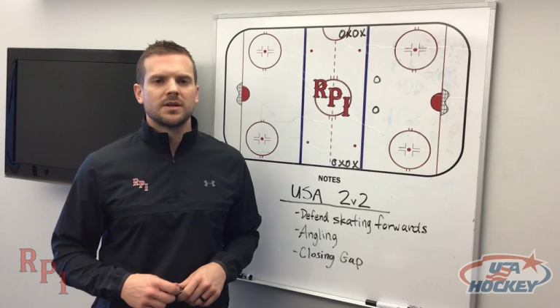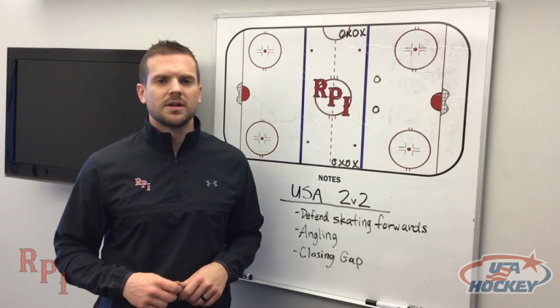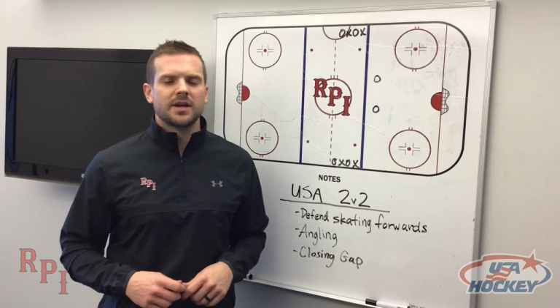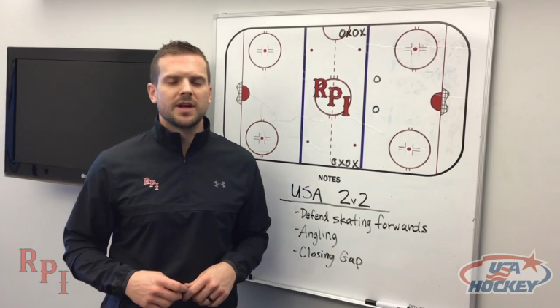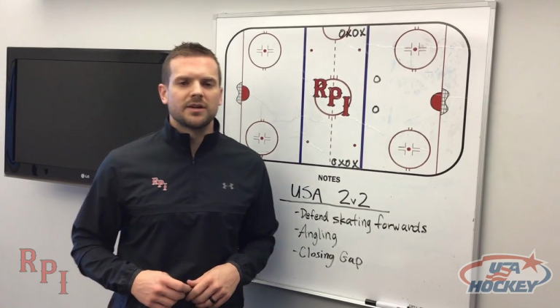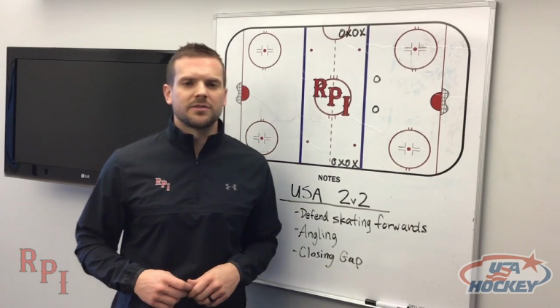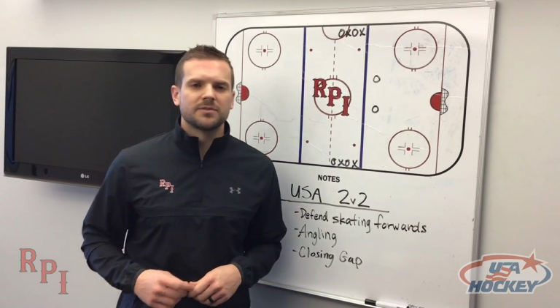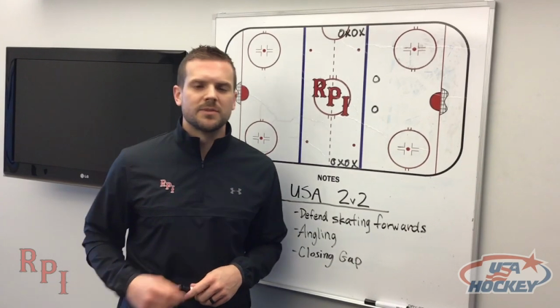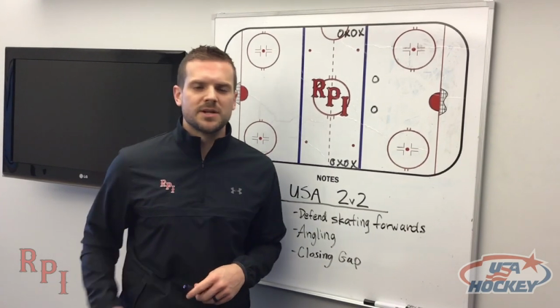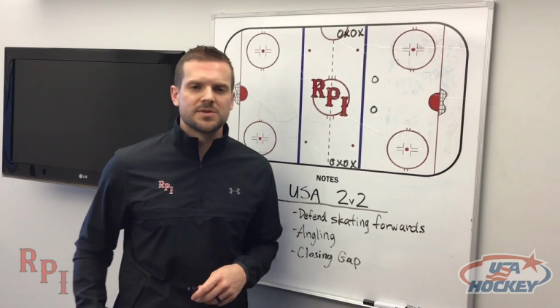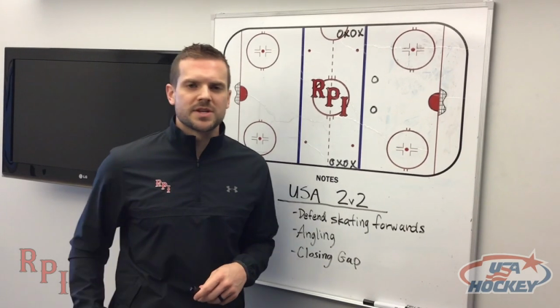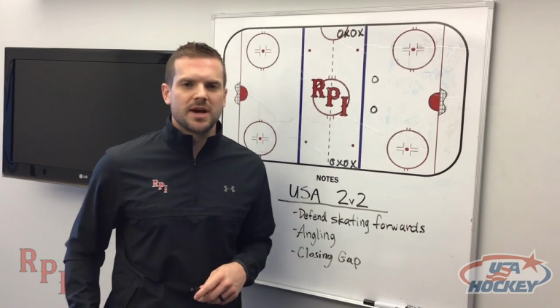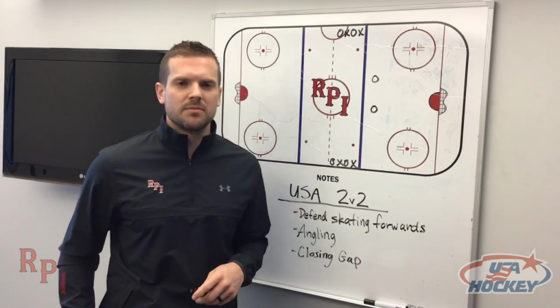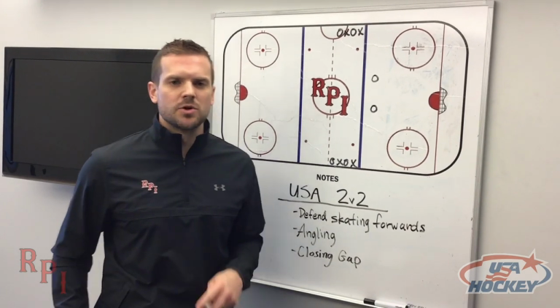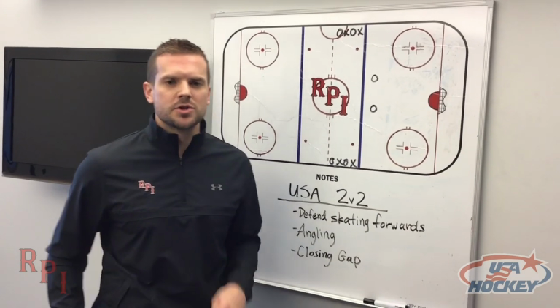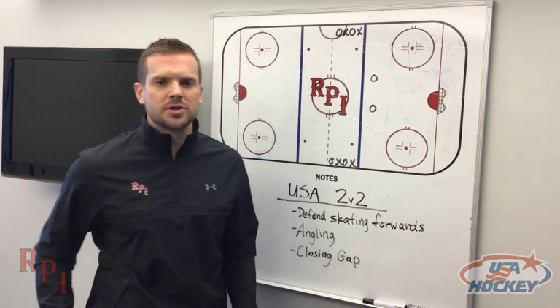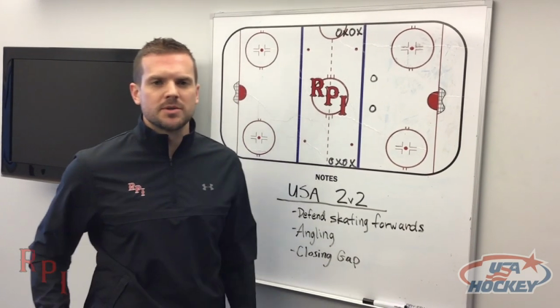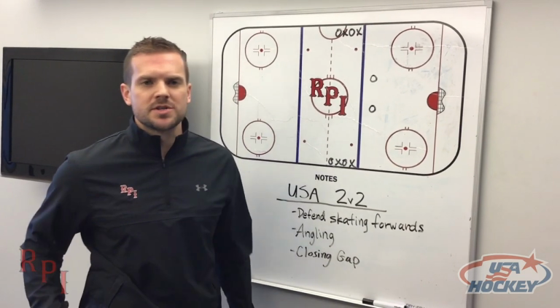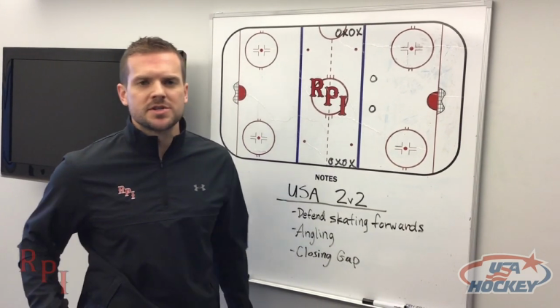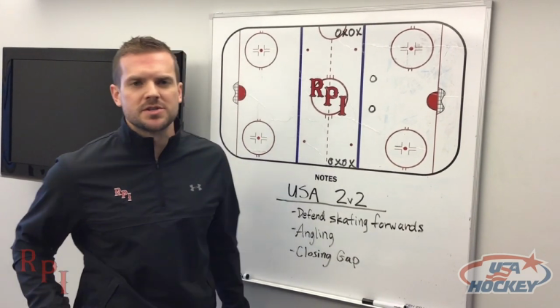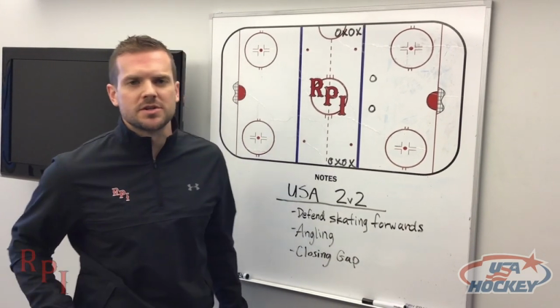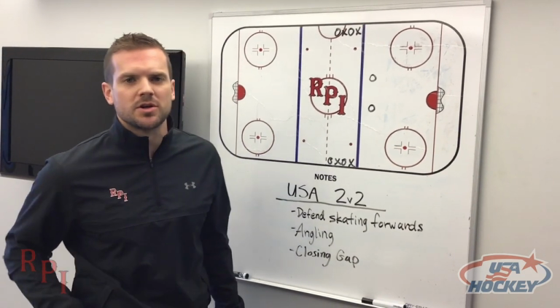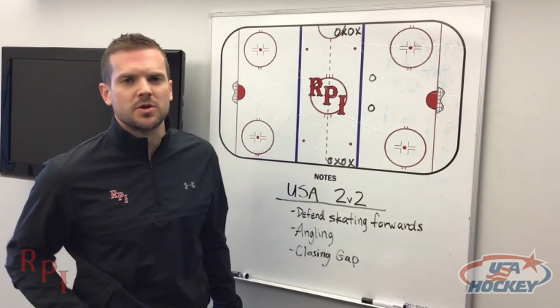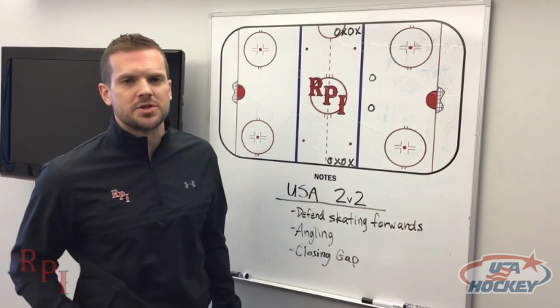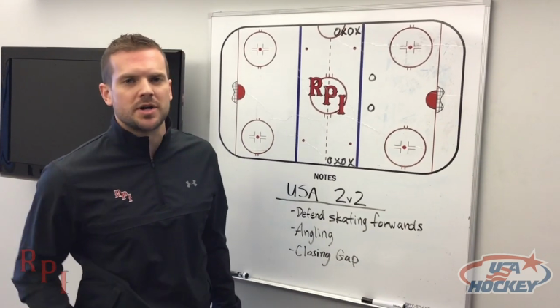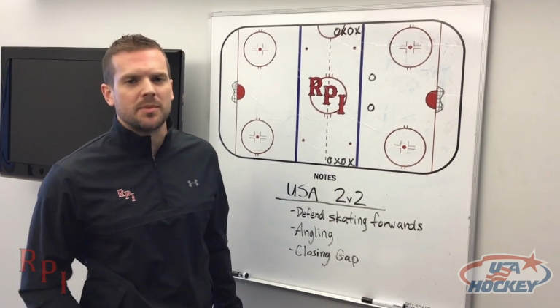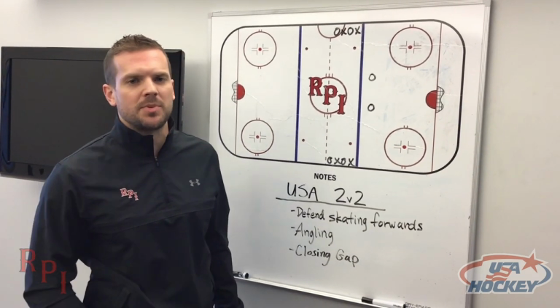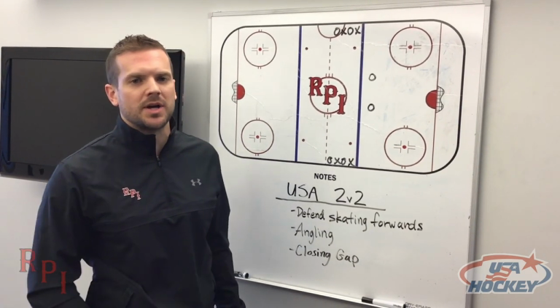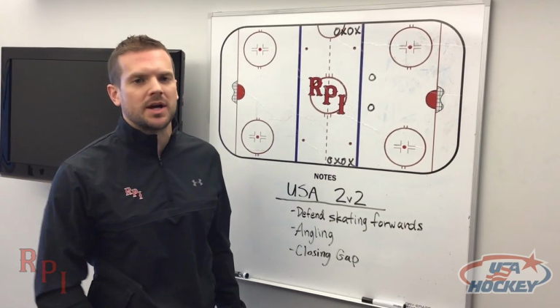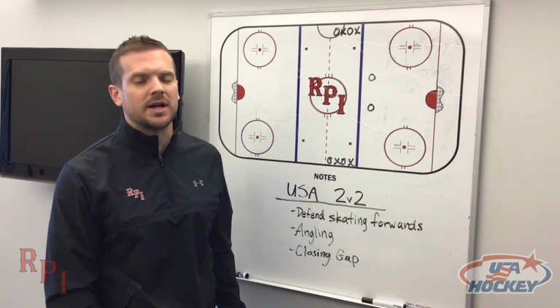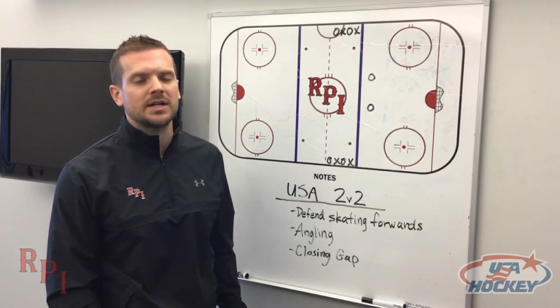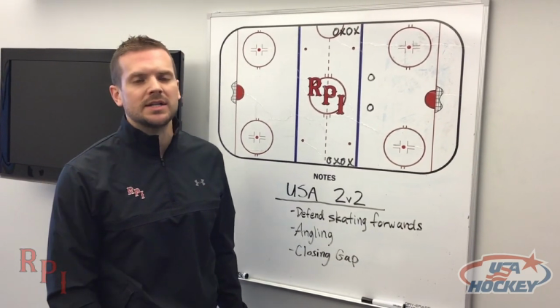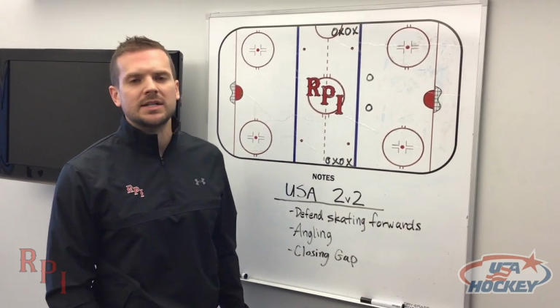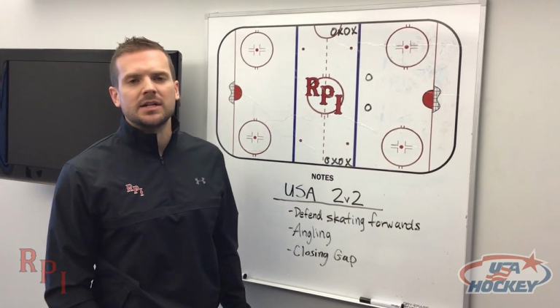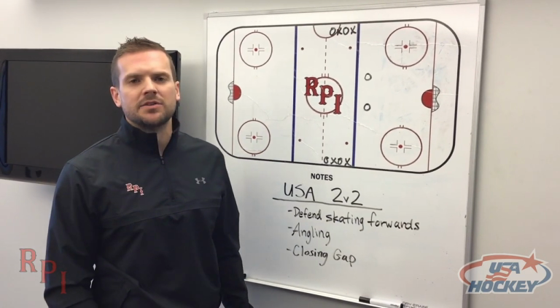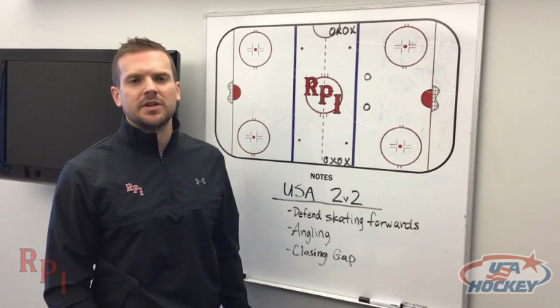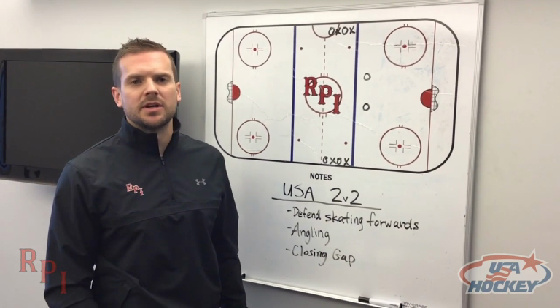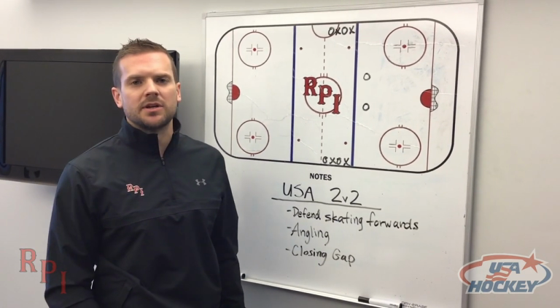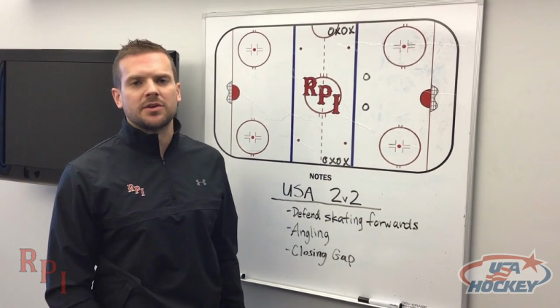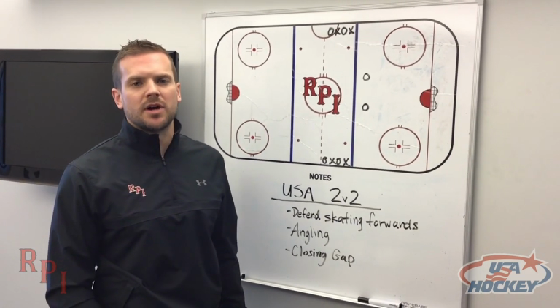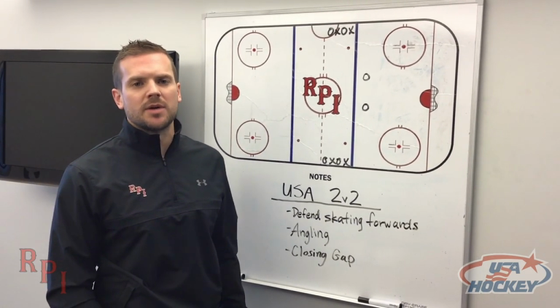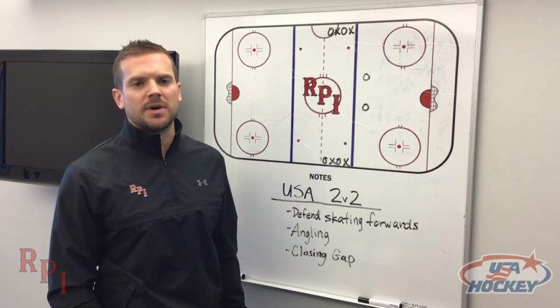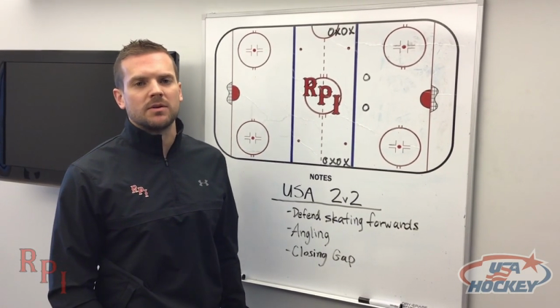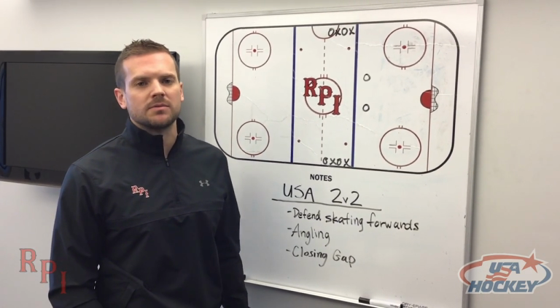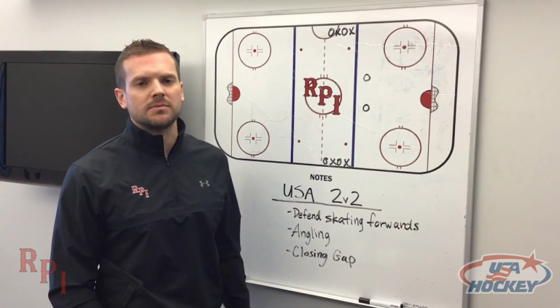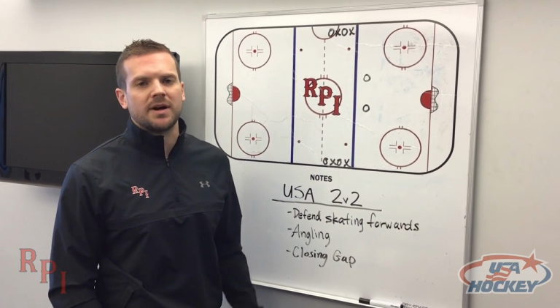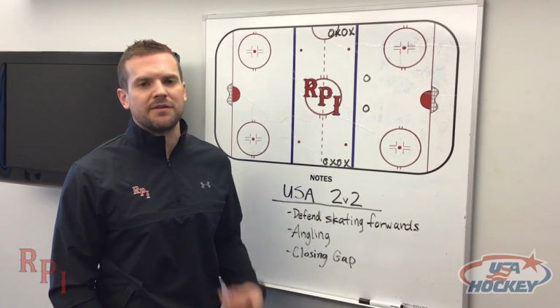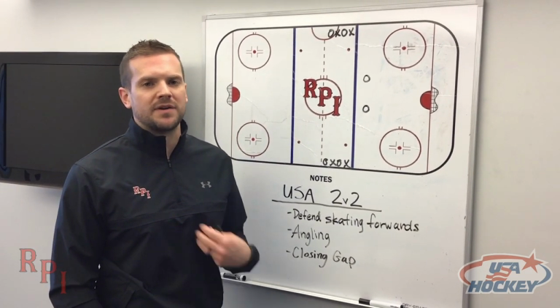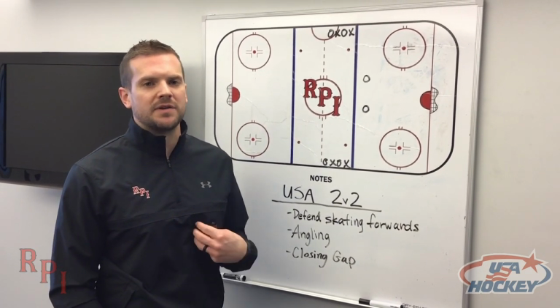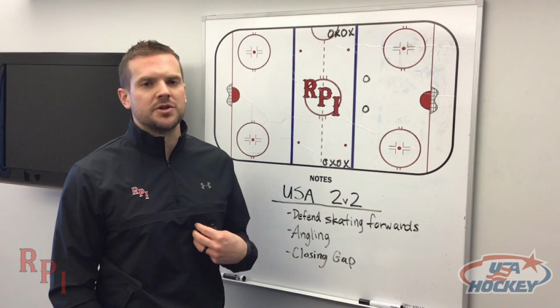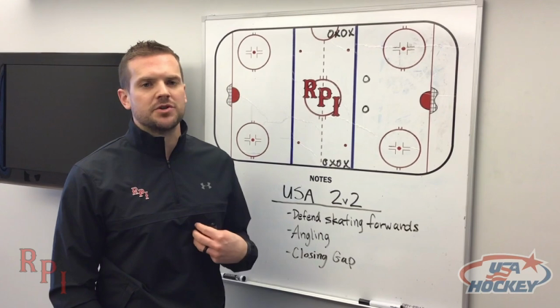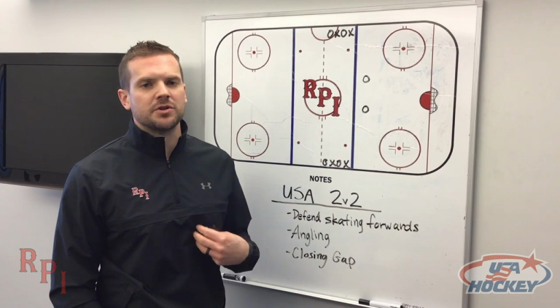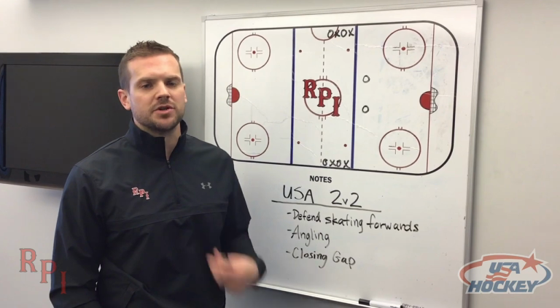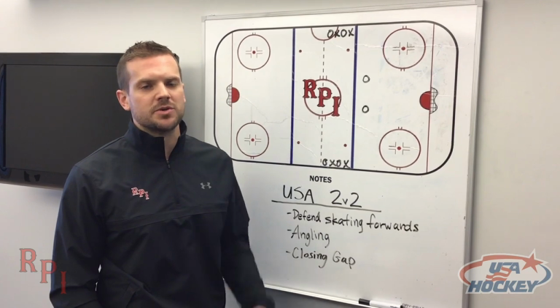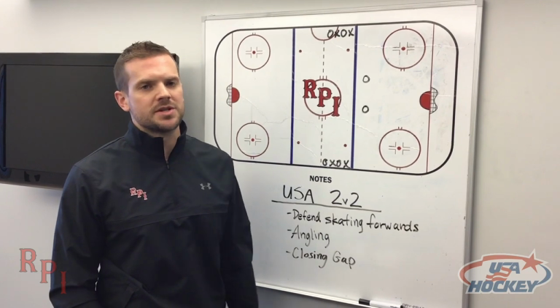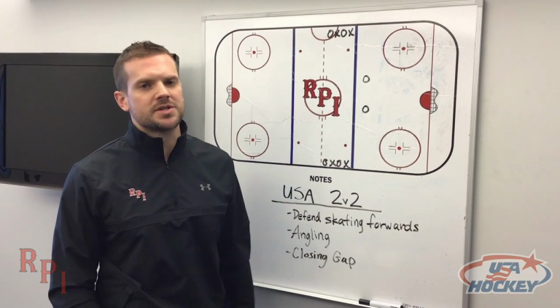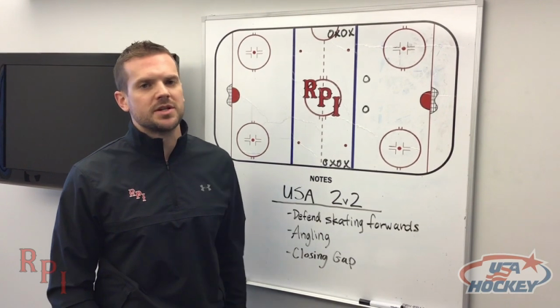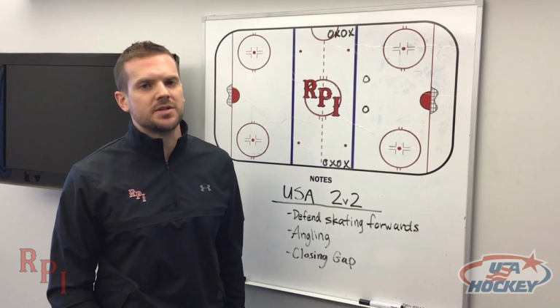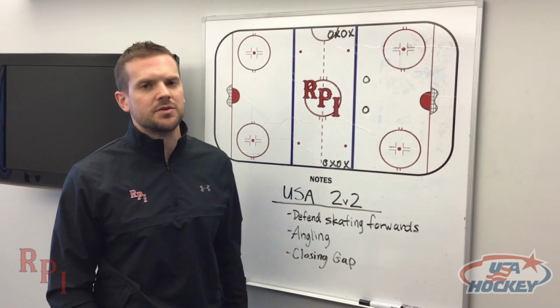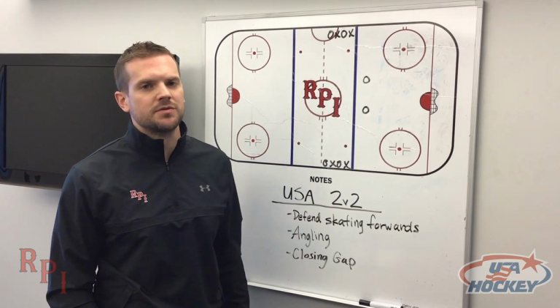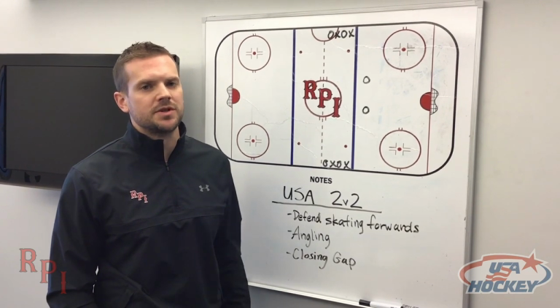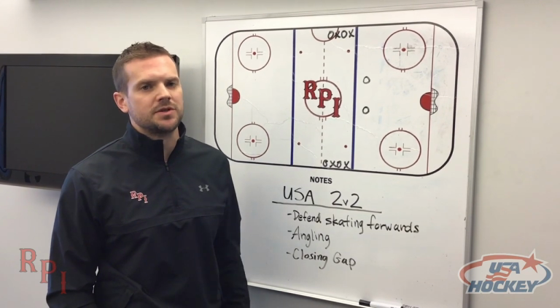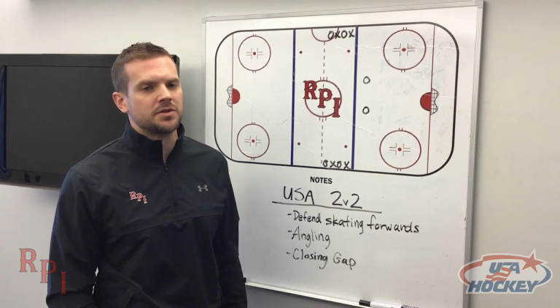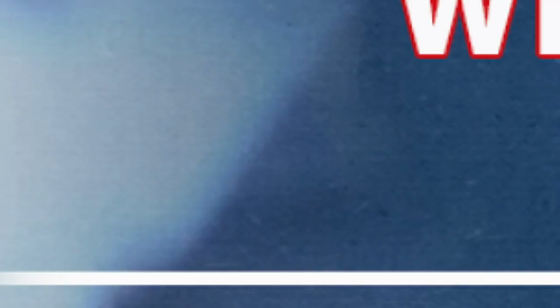Hey guys, my name is Scott Mosier. I'm an assistant coach at RPI. Today I'm going to talk about my favorite drill, USA 2v2.